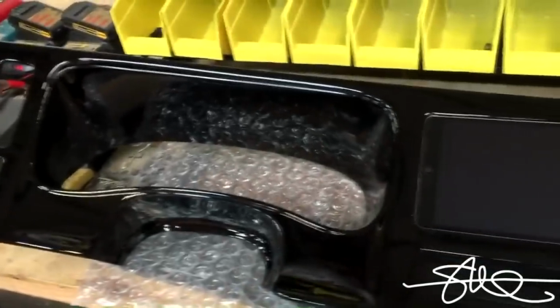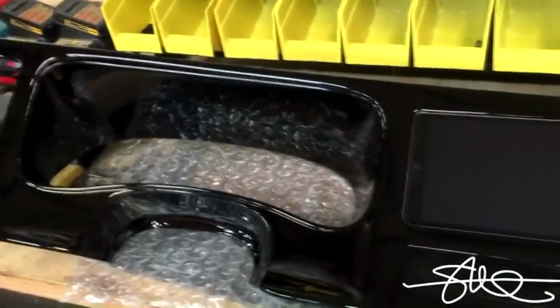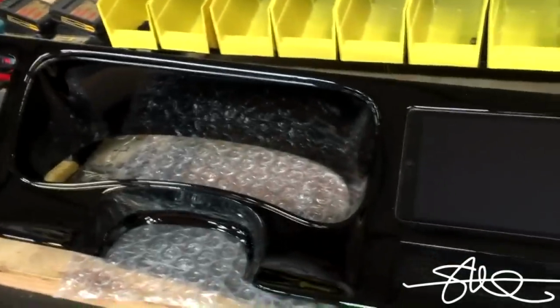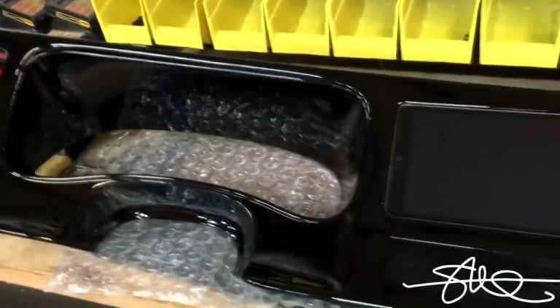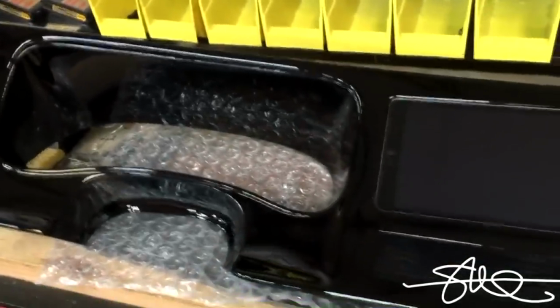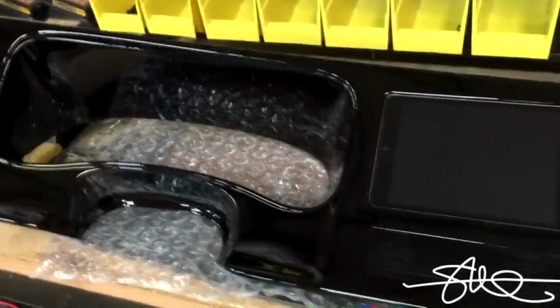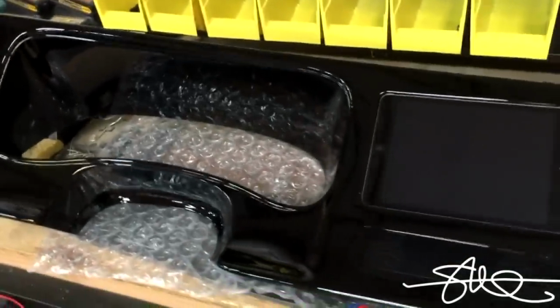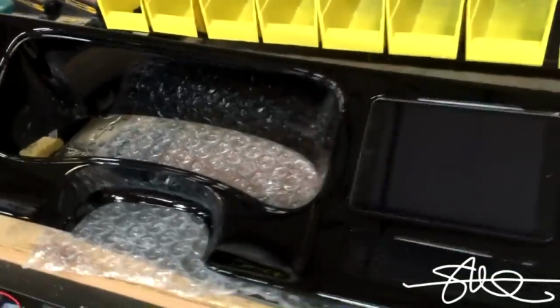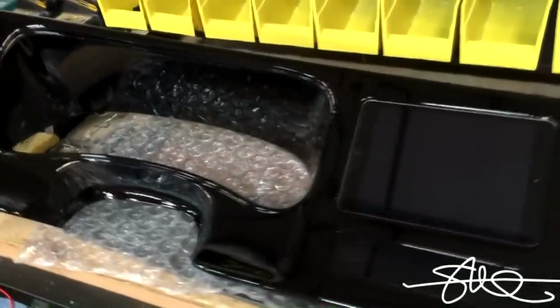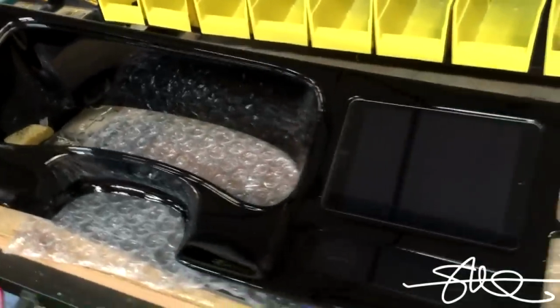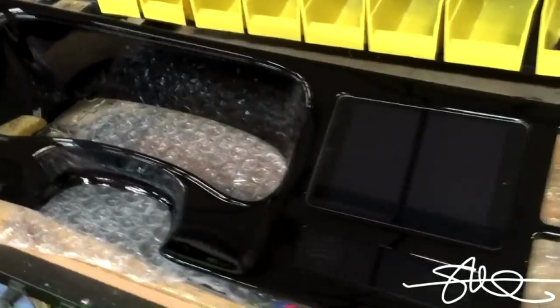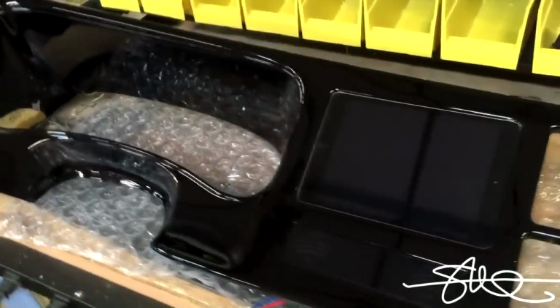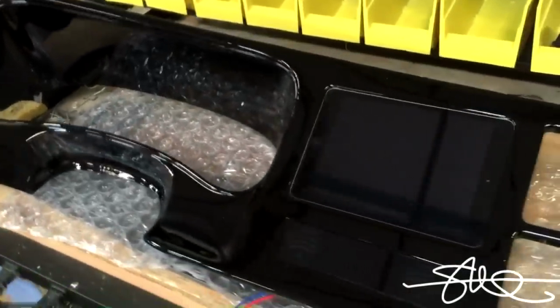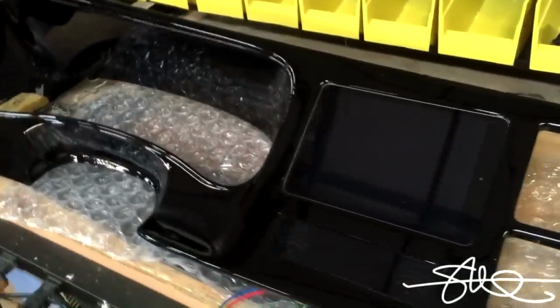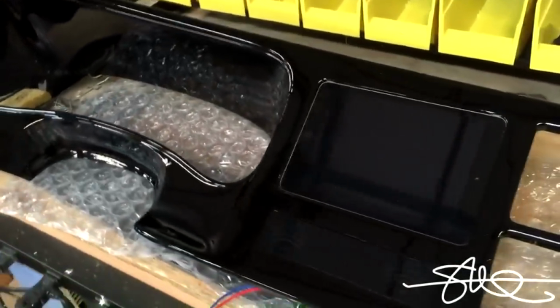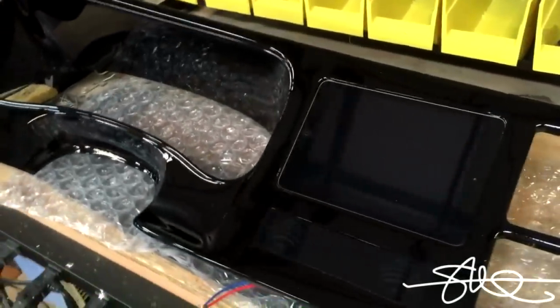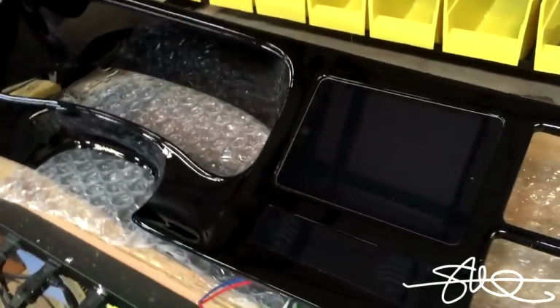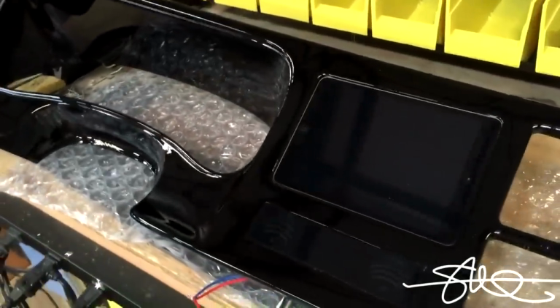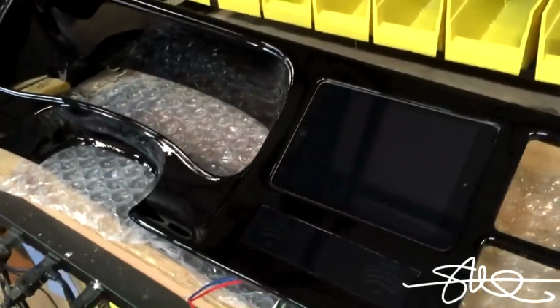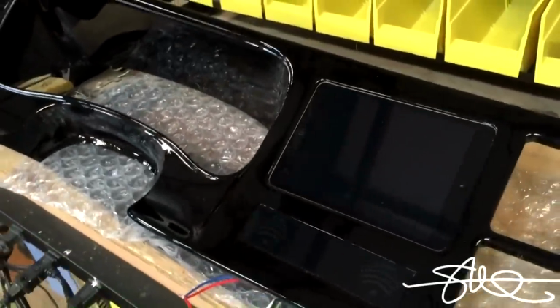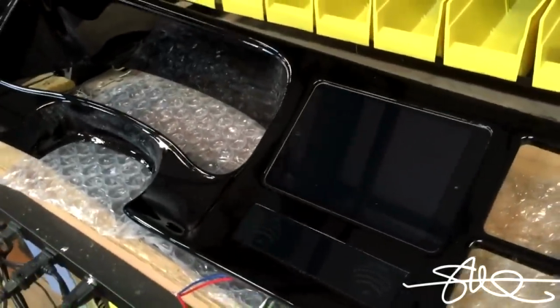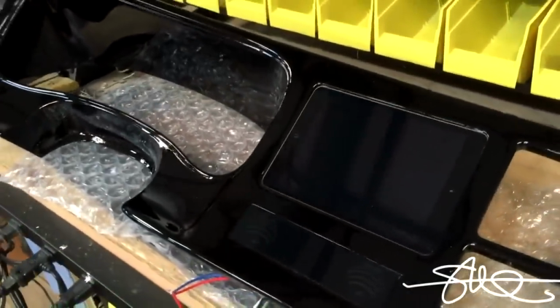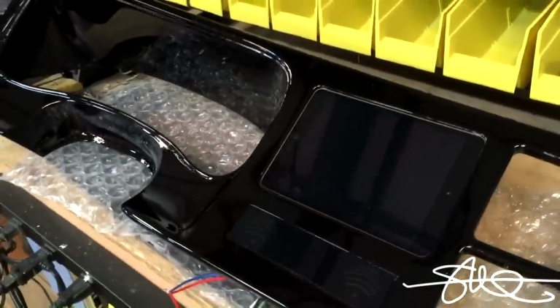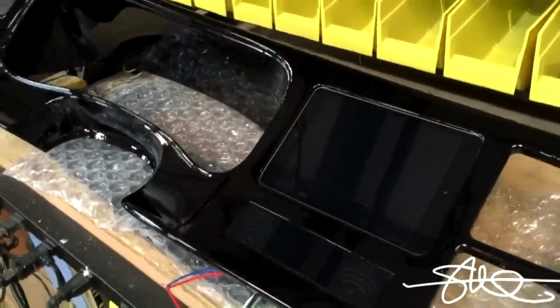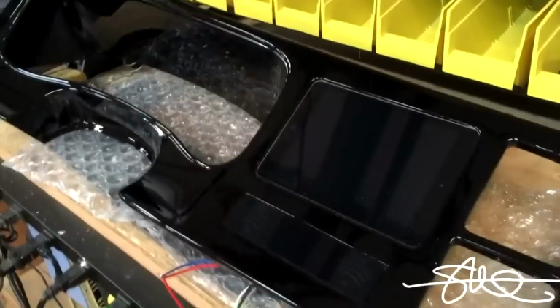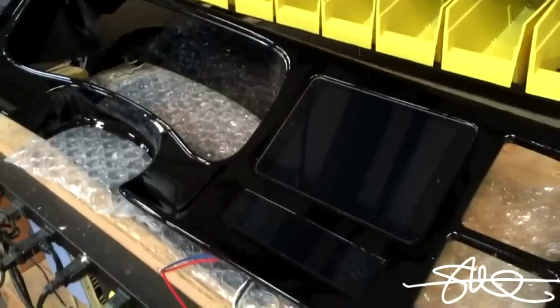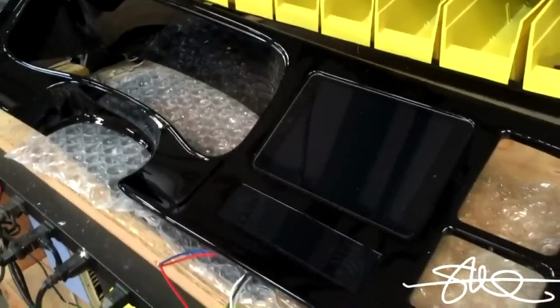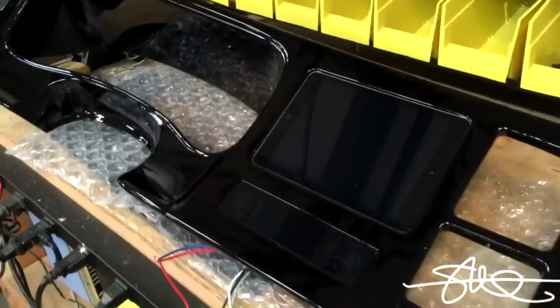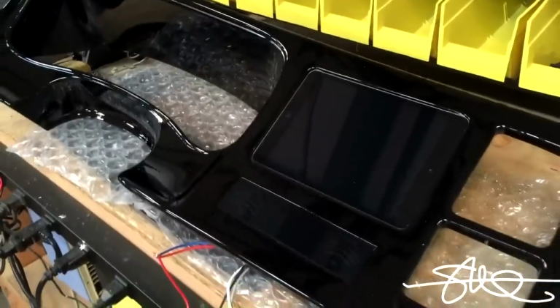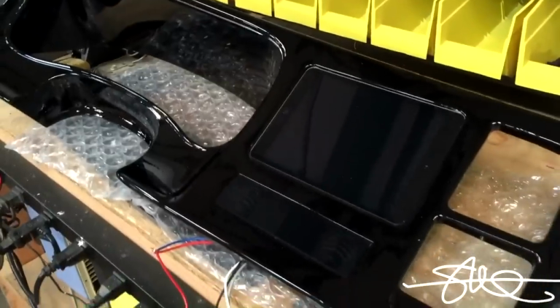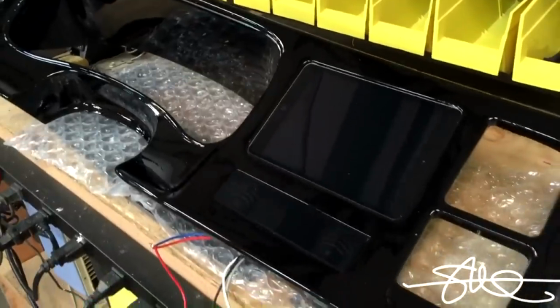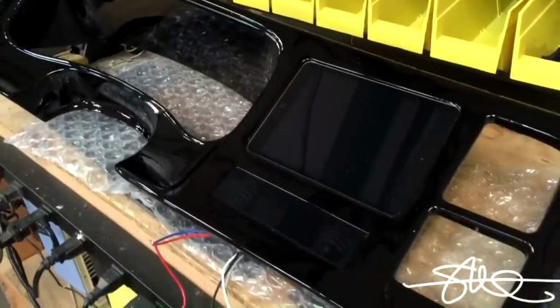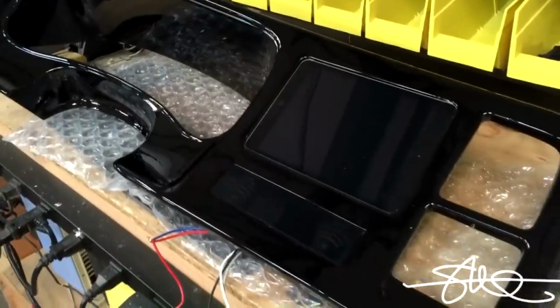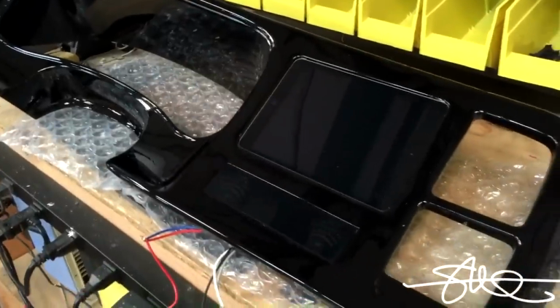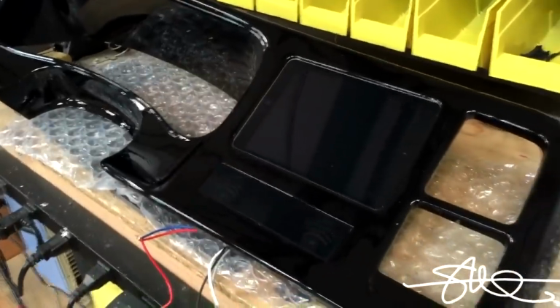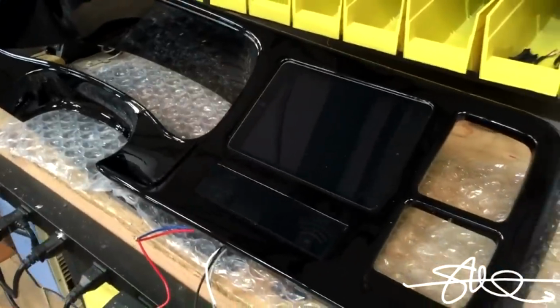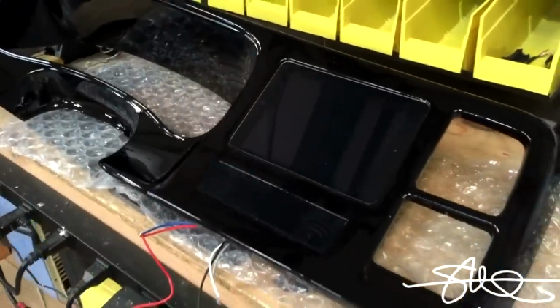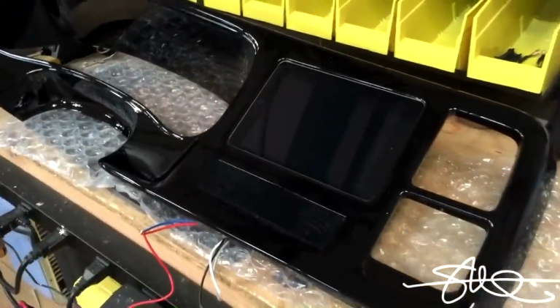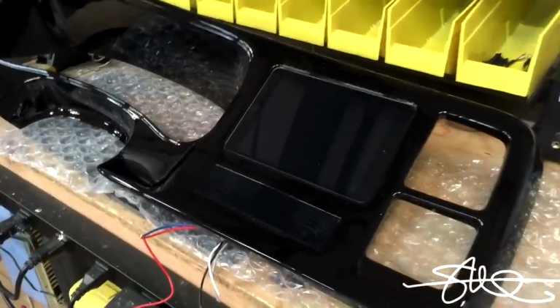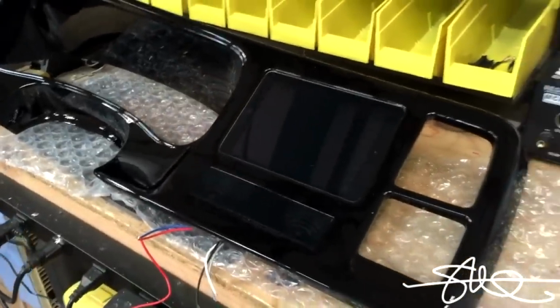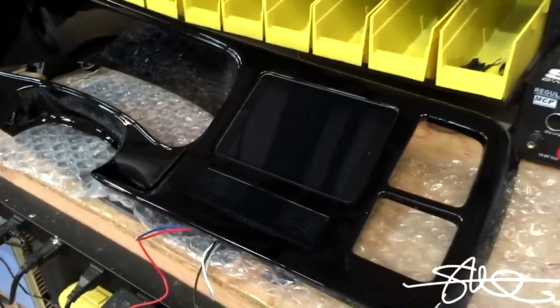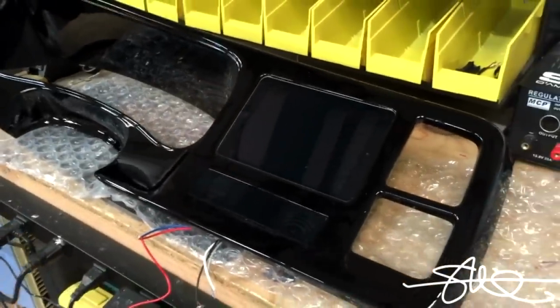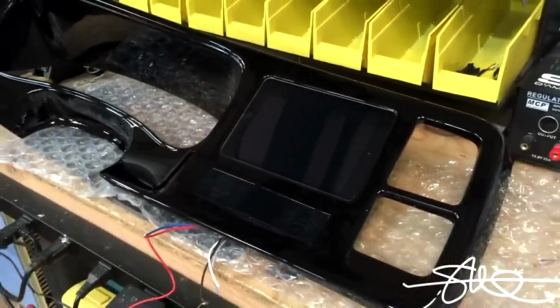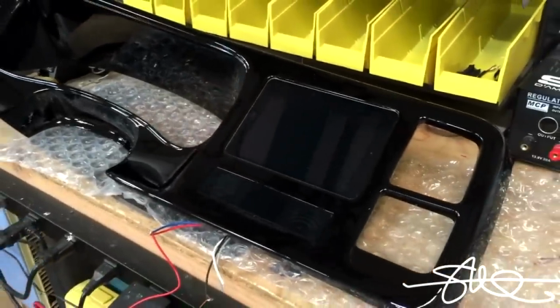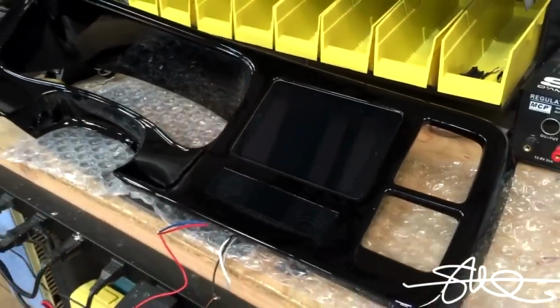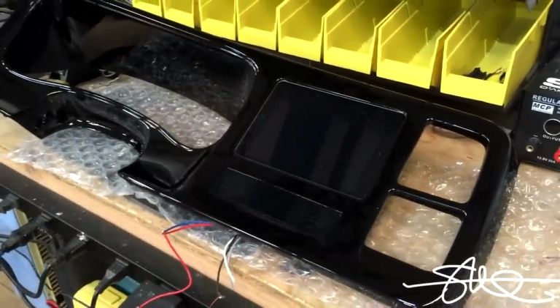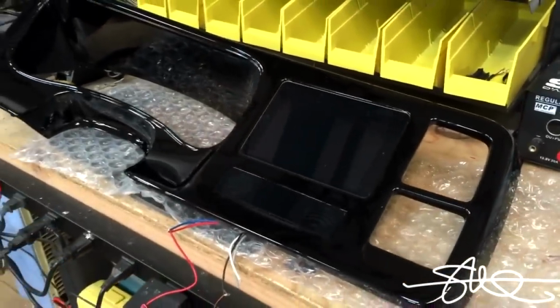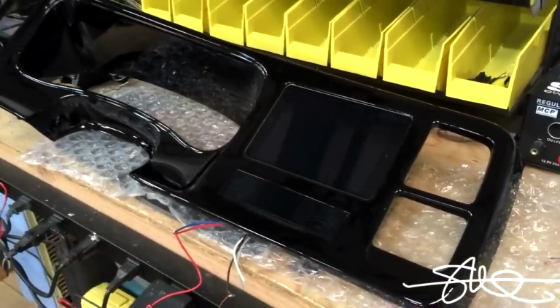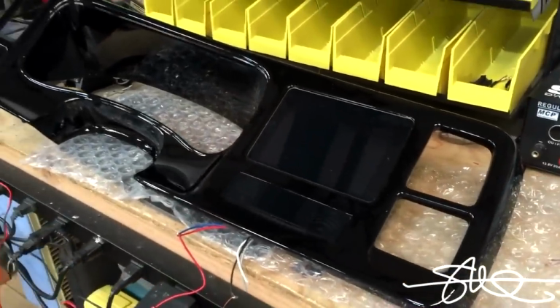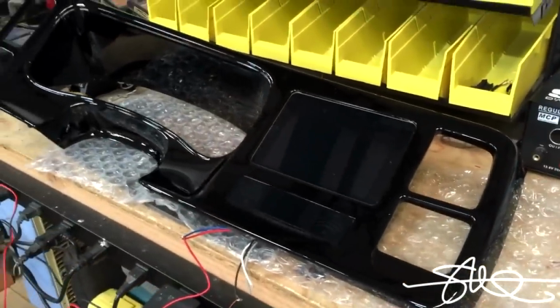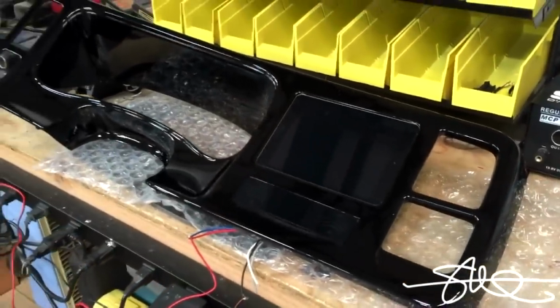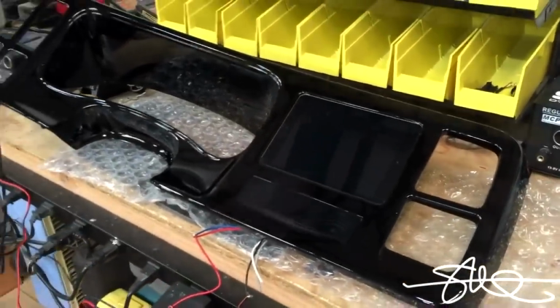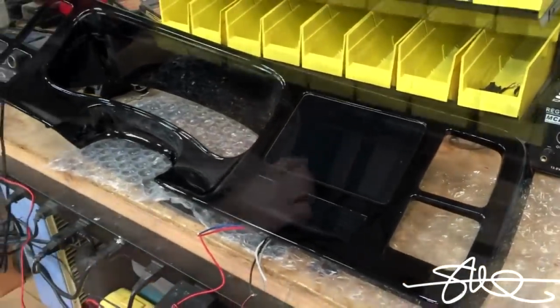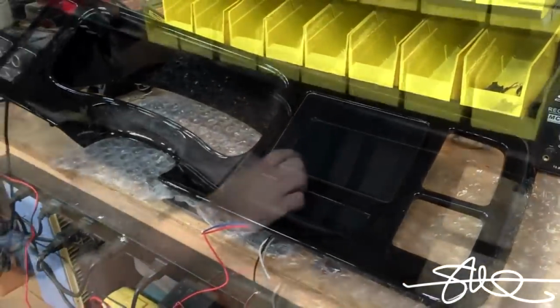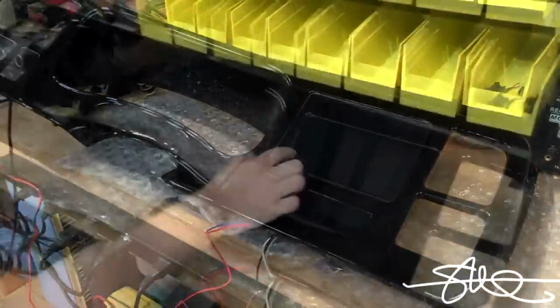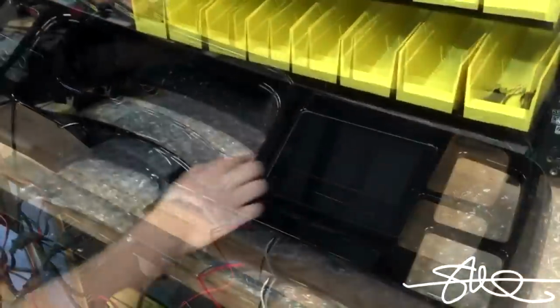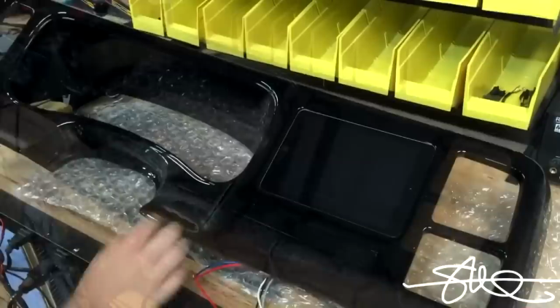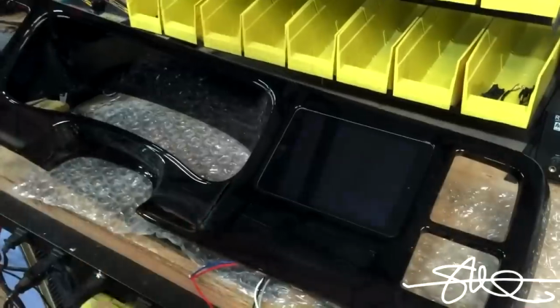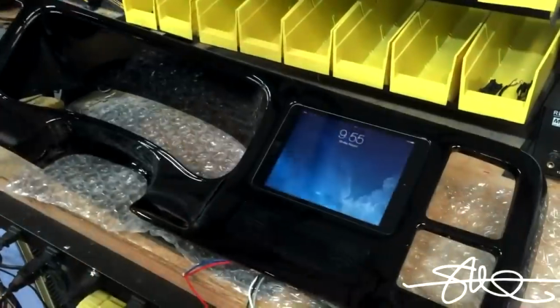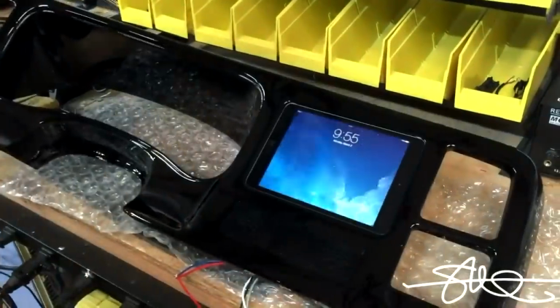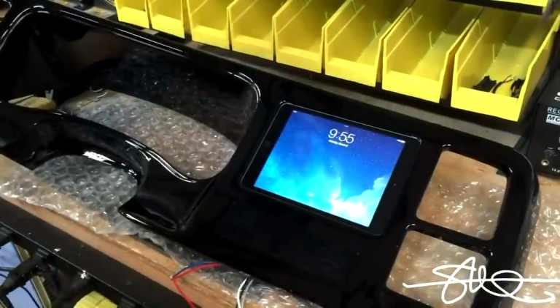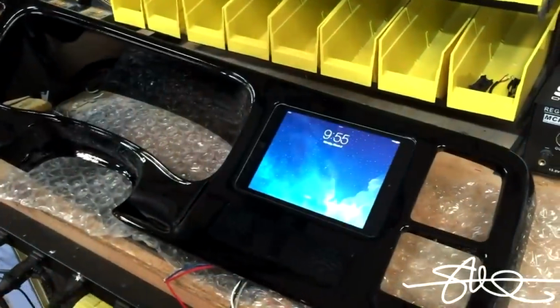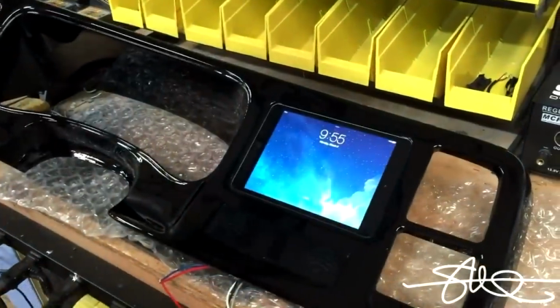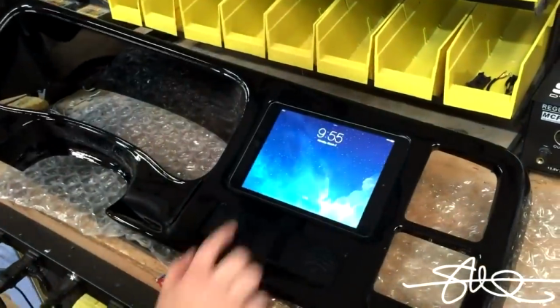Hiding from the back side so you can't tell that it's spray paint. It just looks black with the smoke part poking through. Starting to look pretty good. It's not permanently mounted yet. We got more work to do.